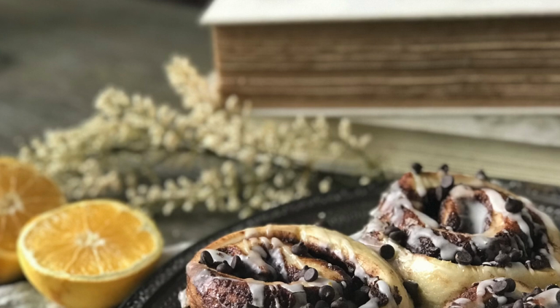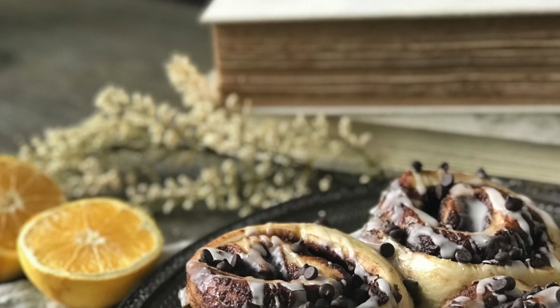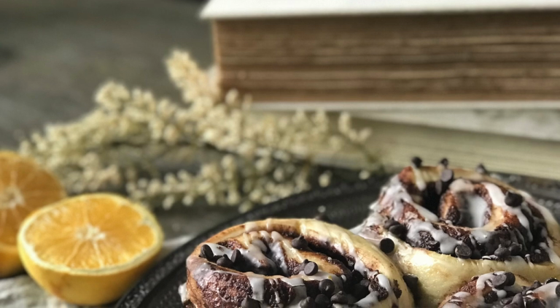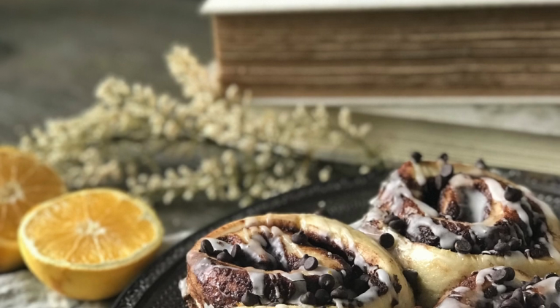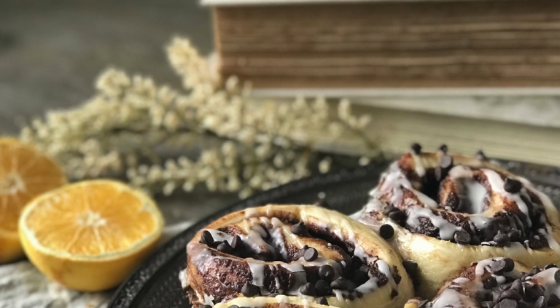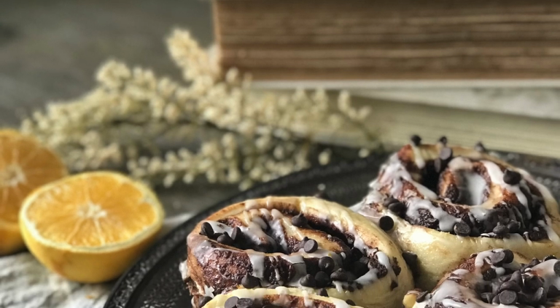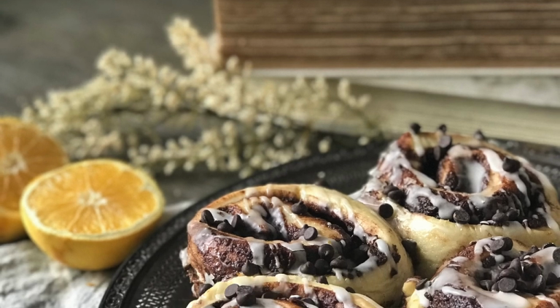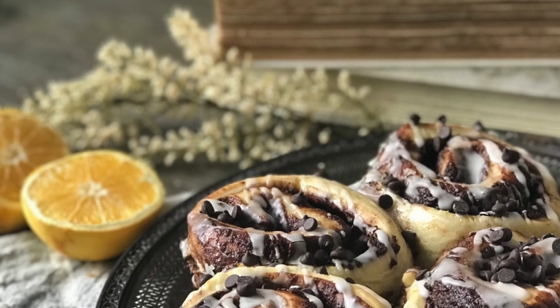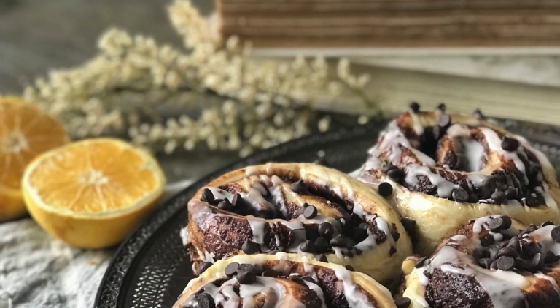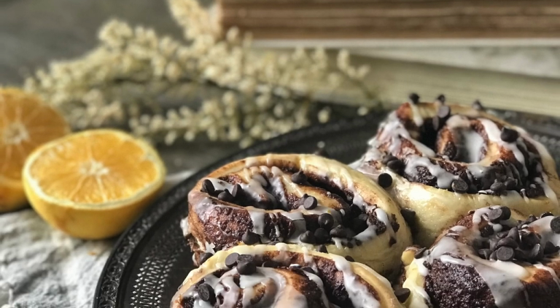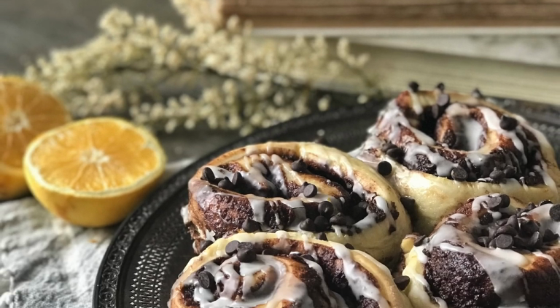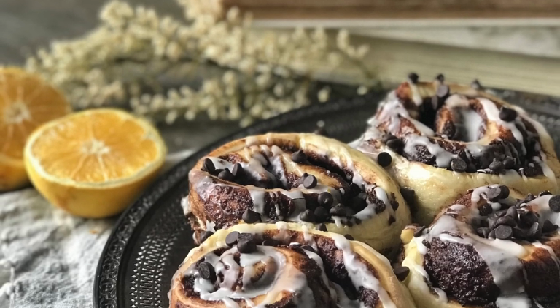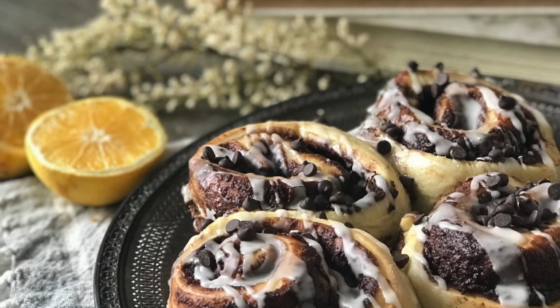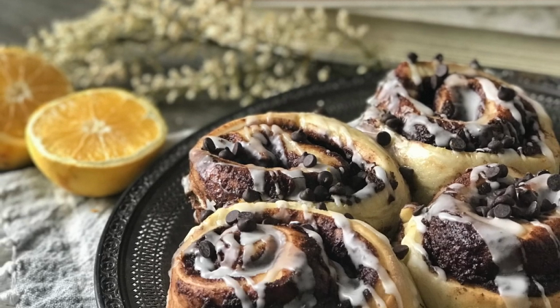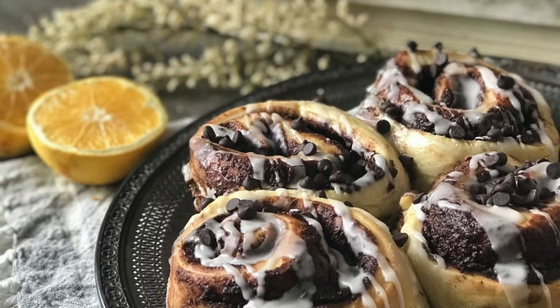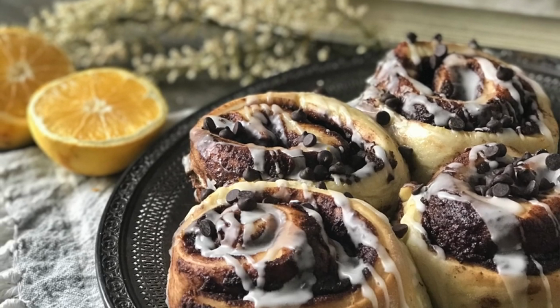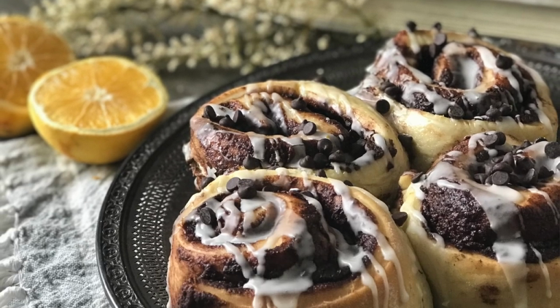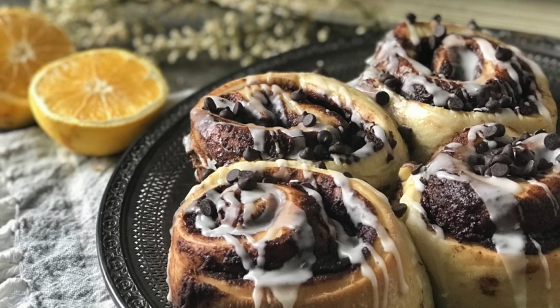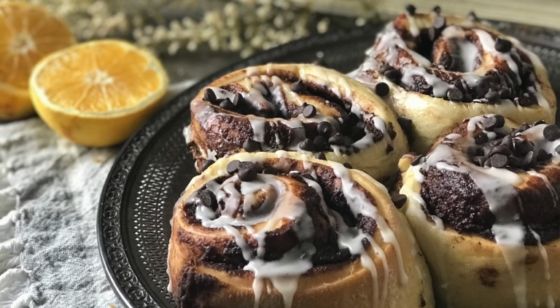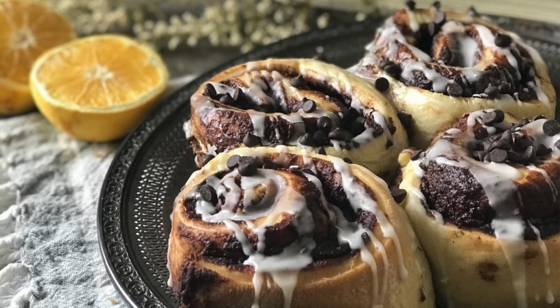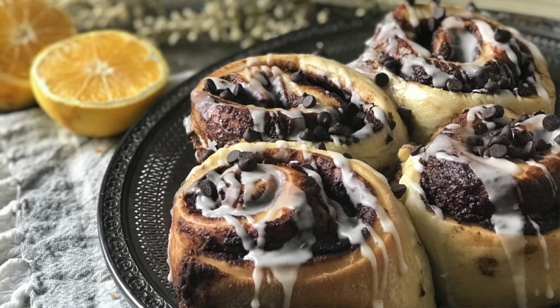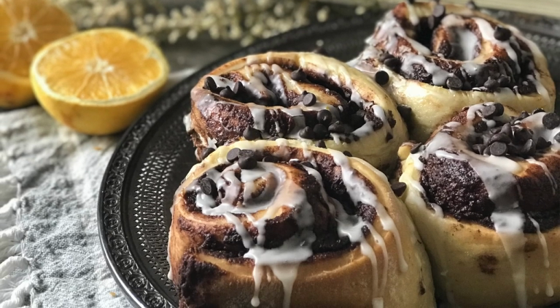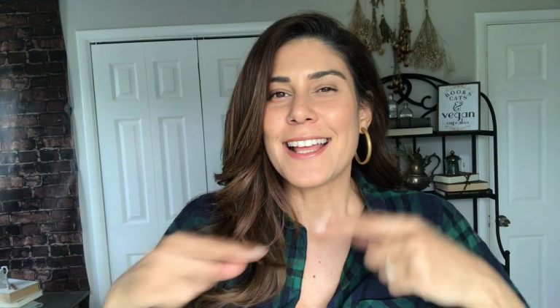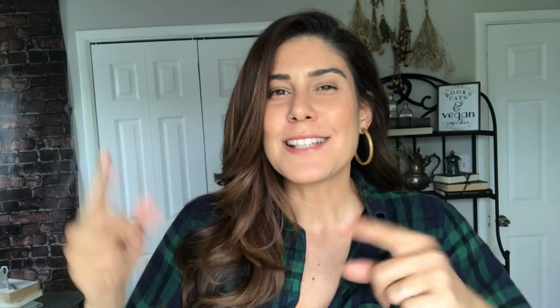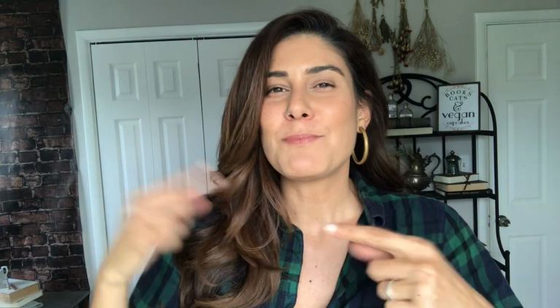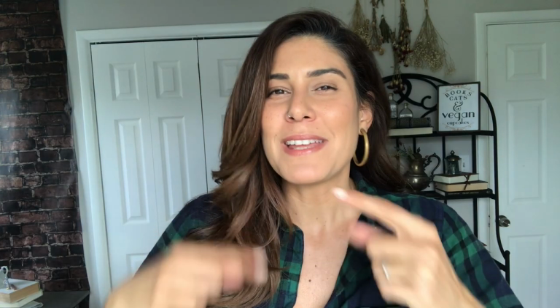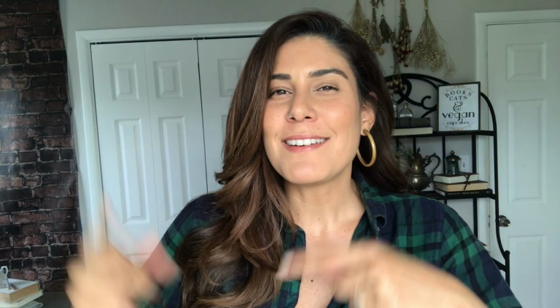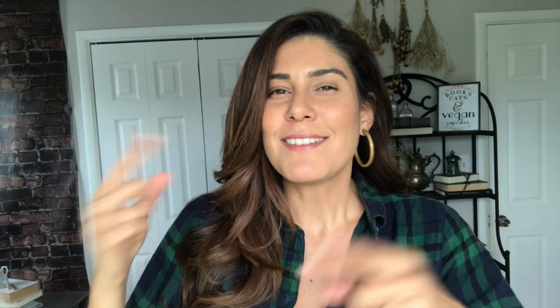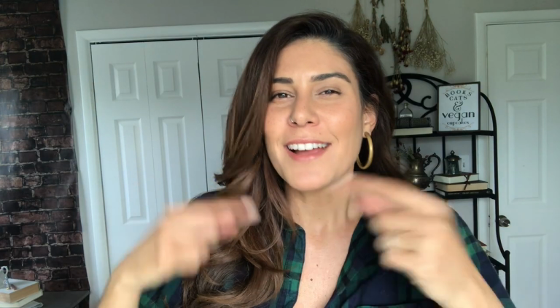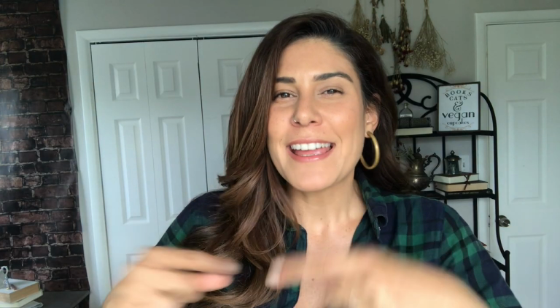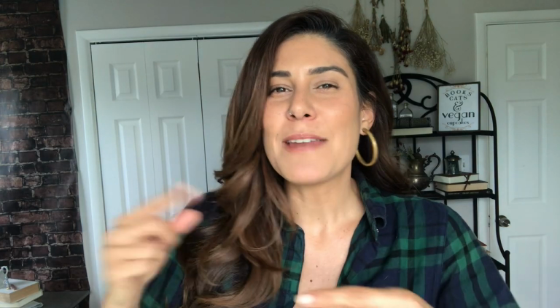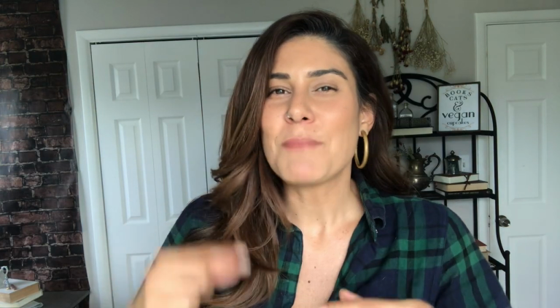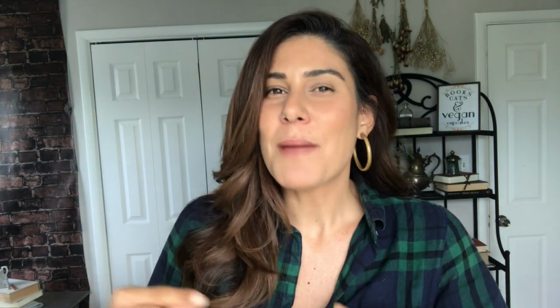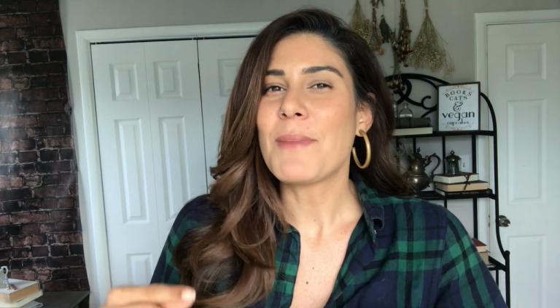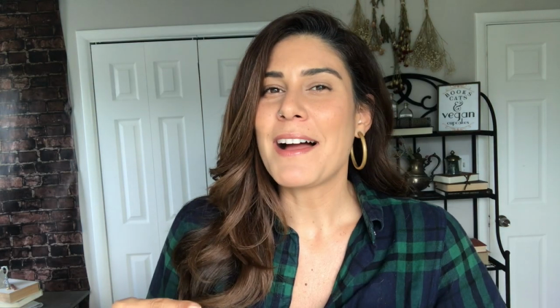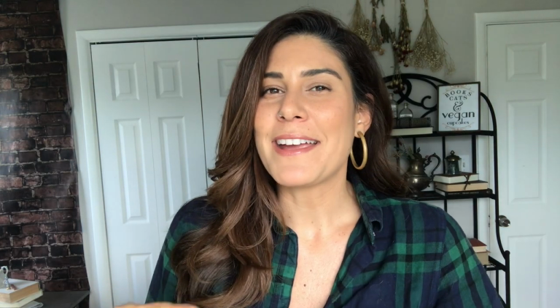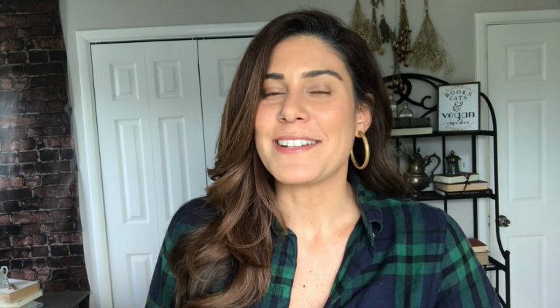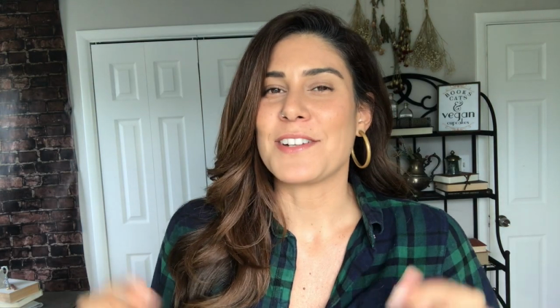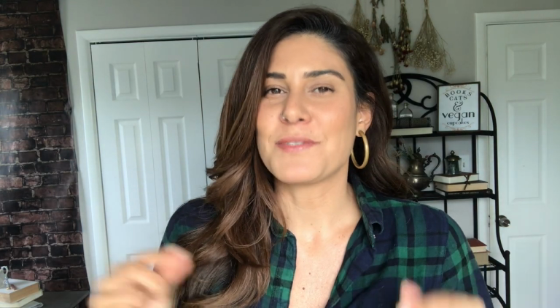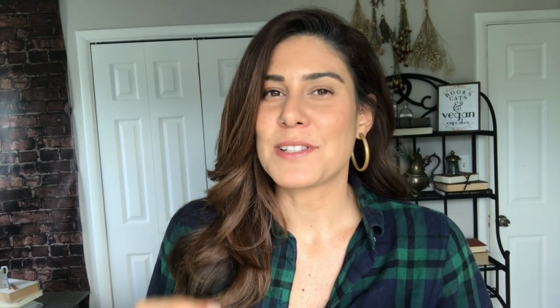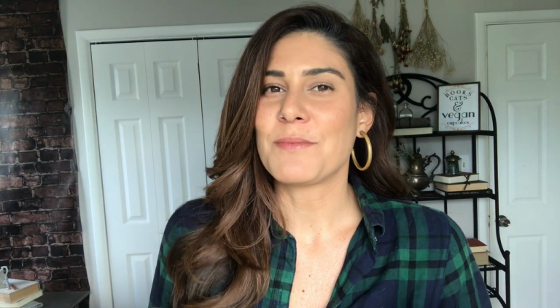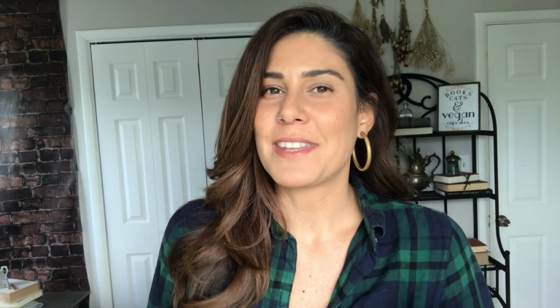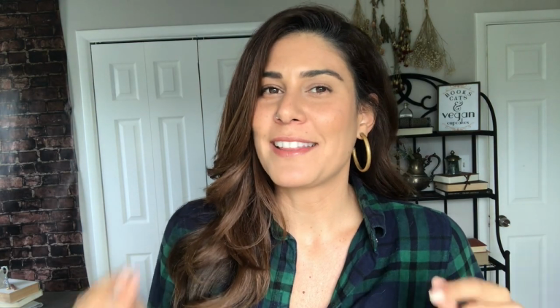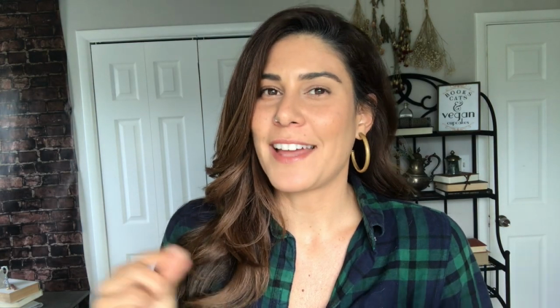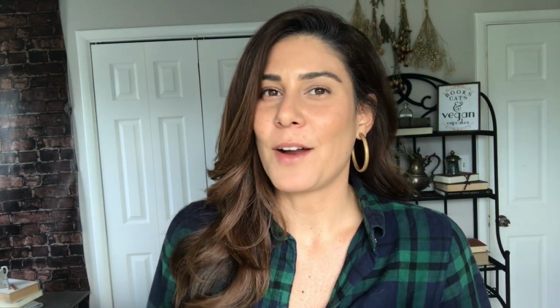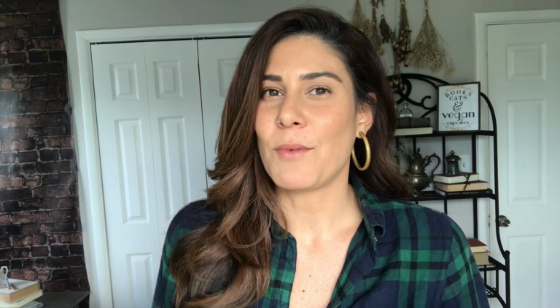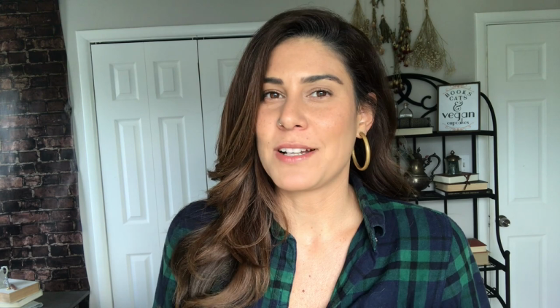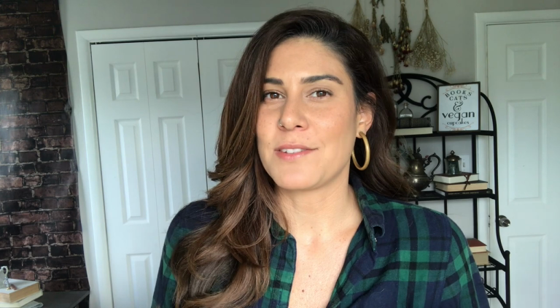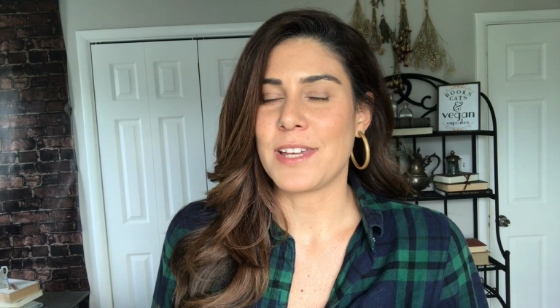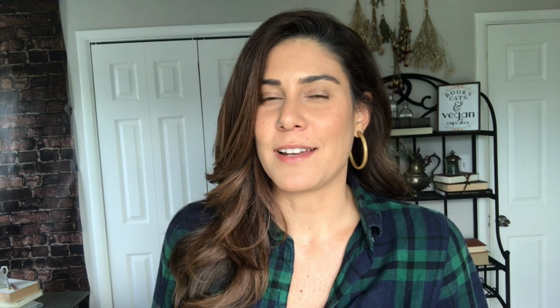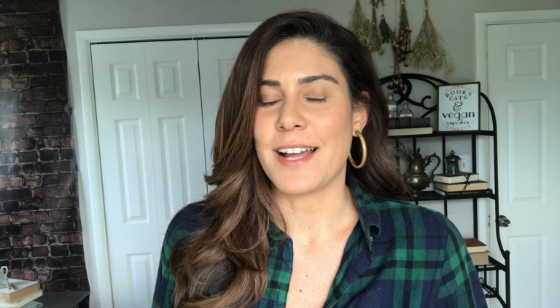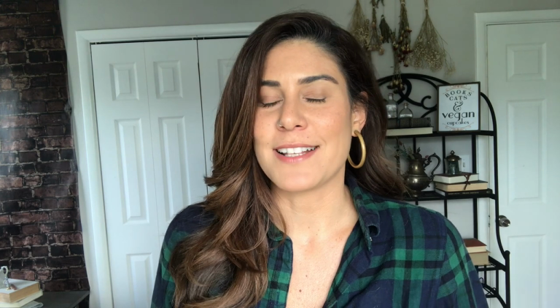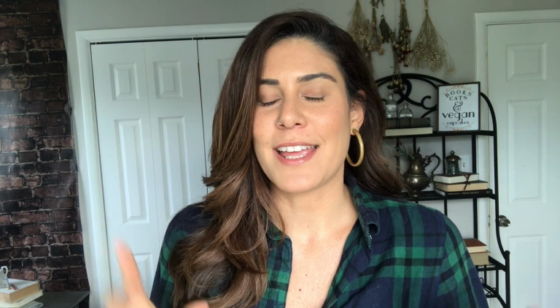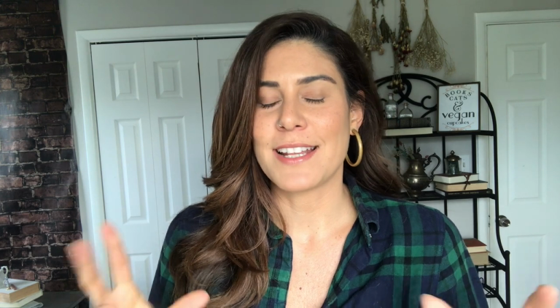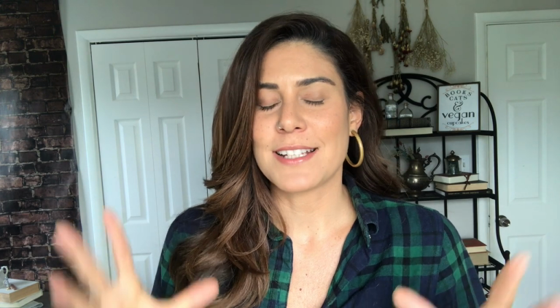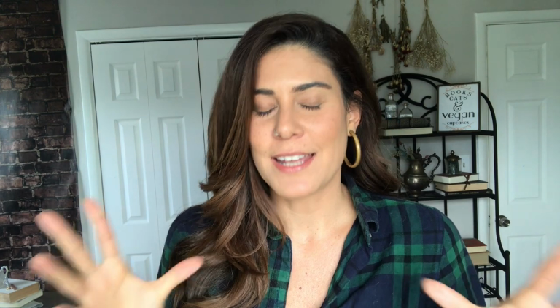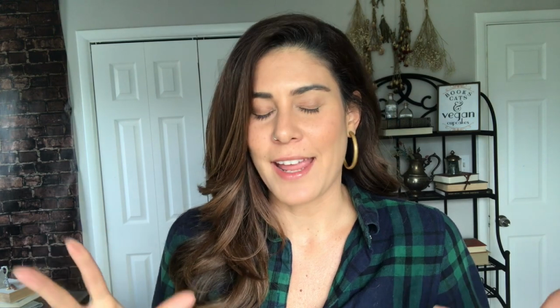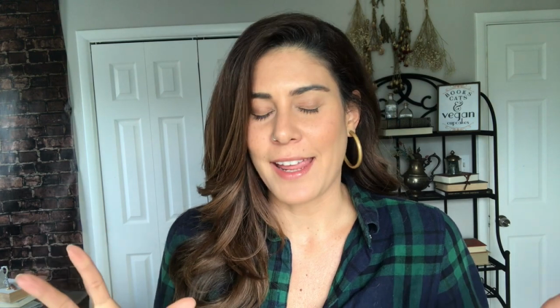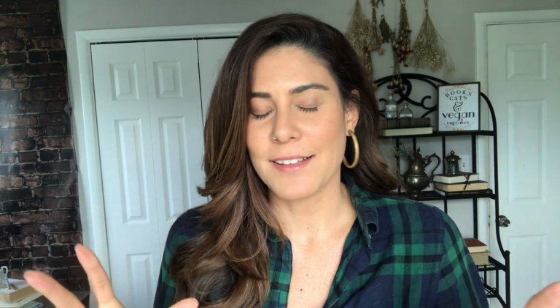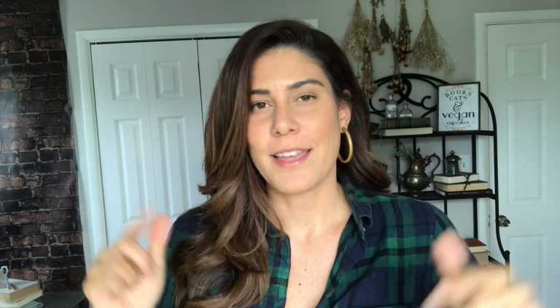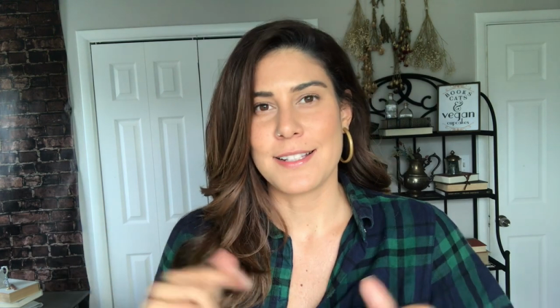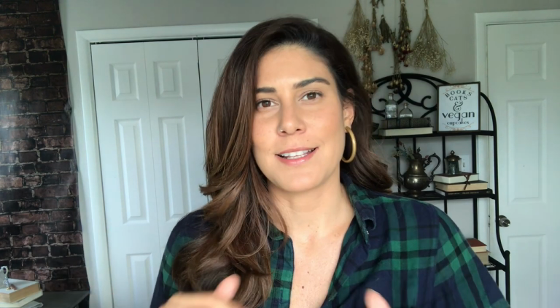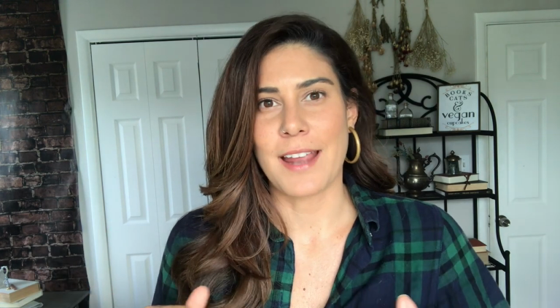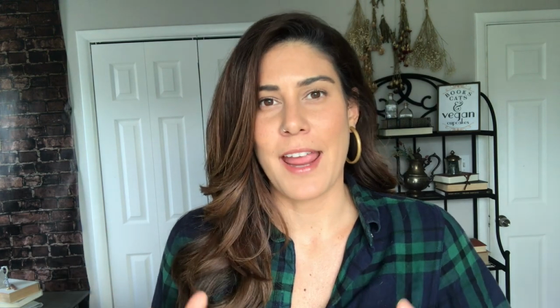Orange and chocolate Chelsea buns — that's been in my mind as something I wanted to veganize, and today is the day.